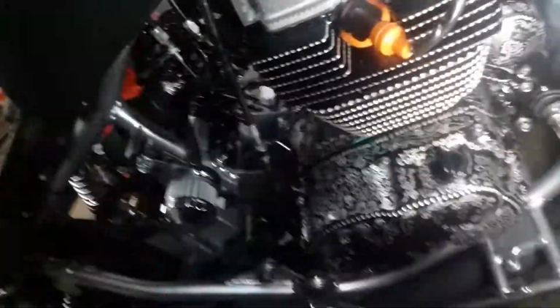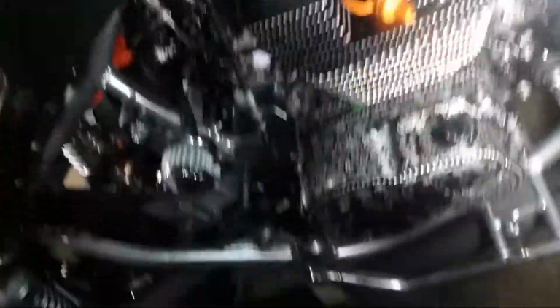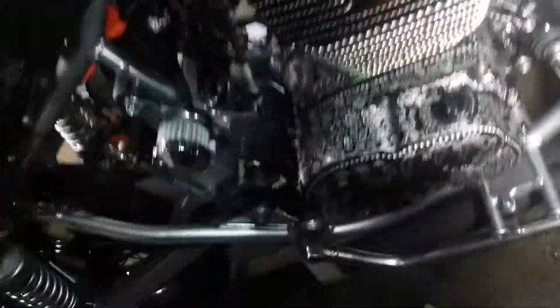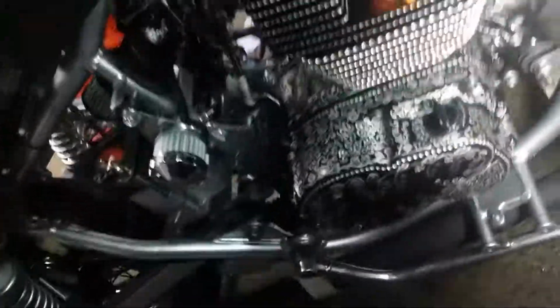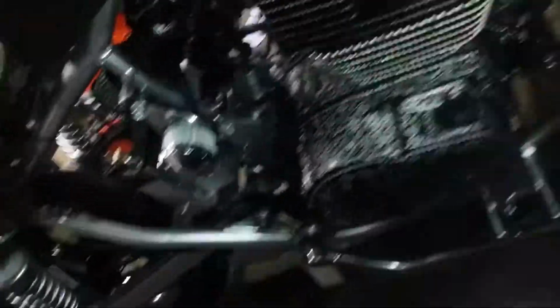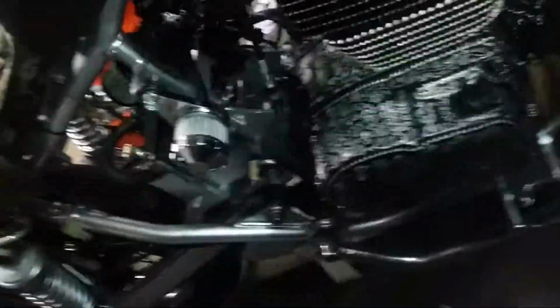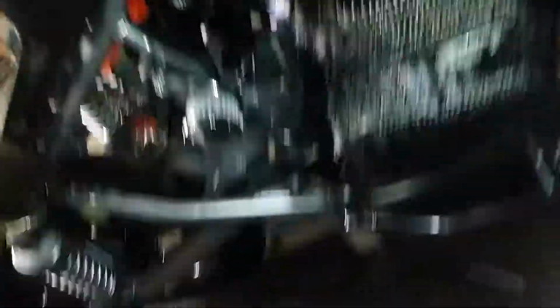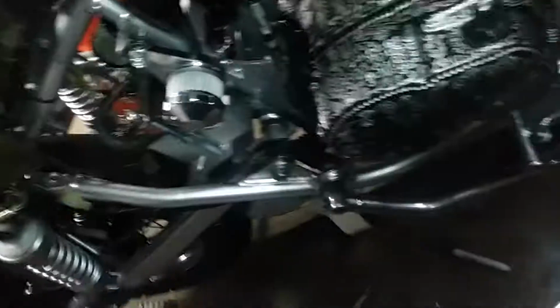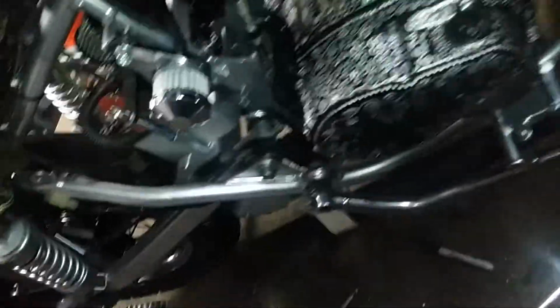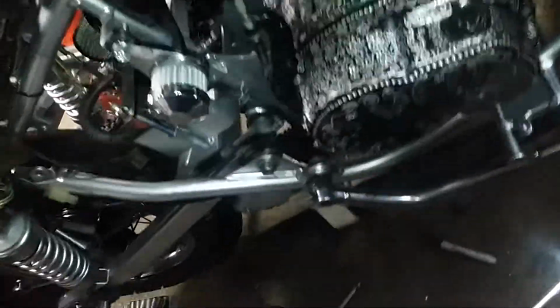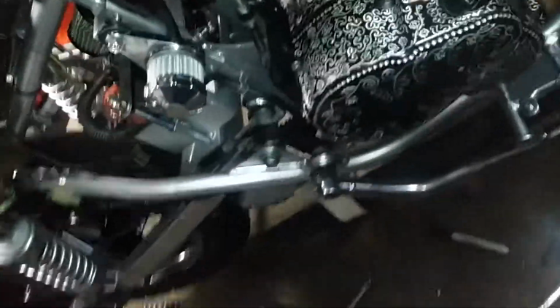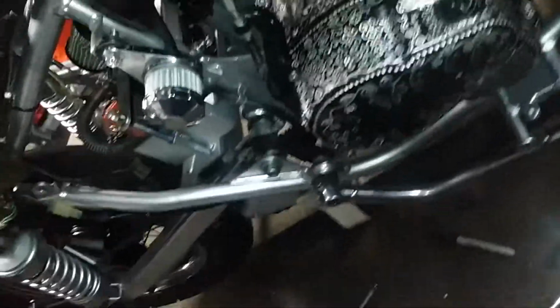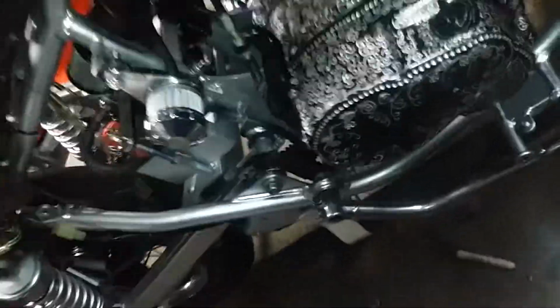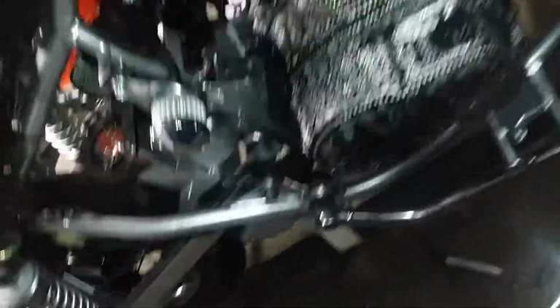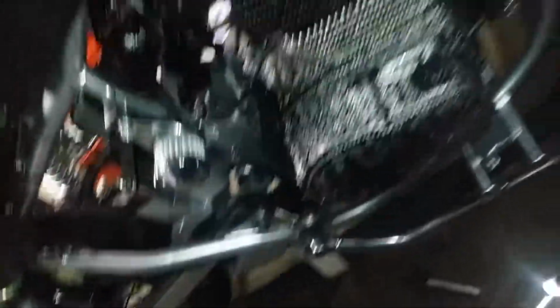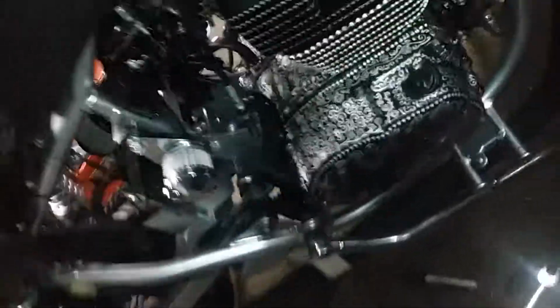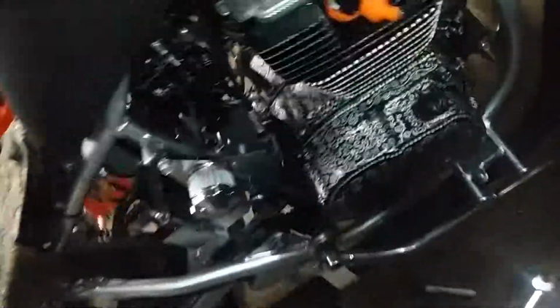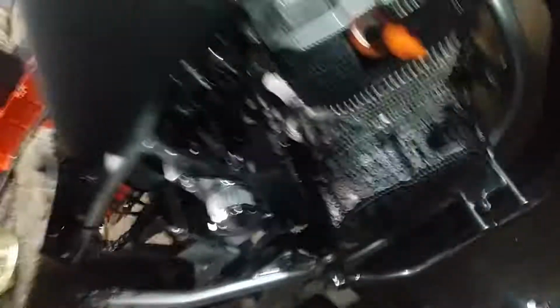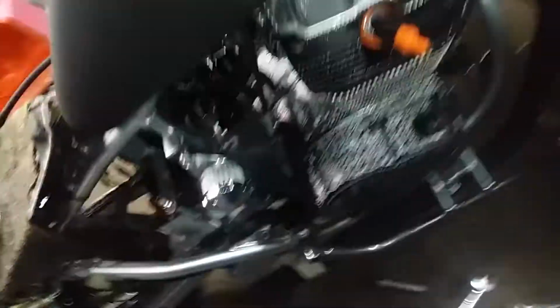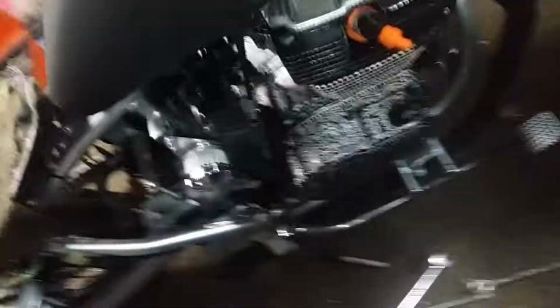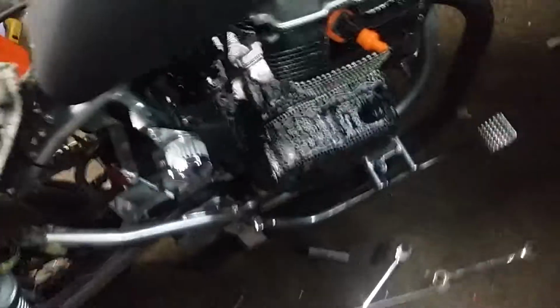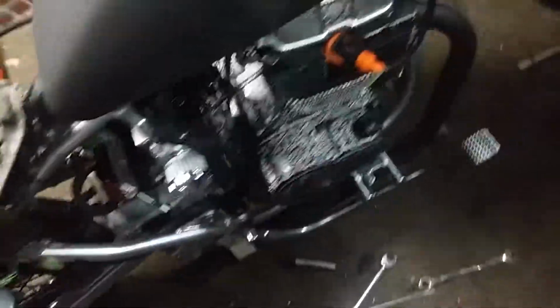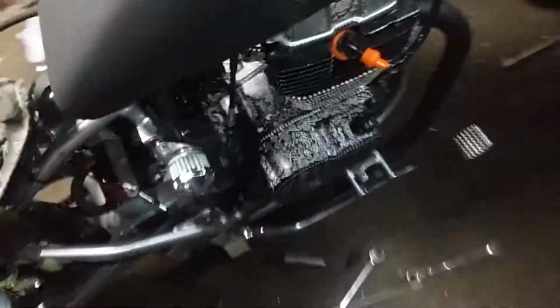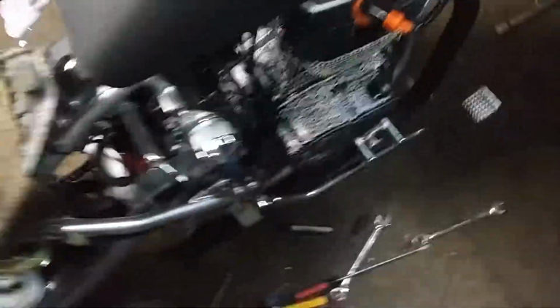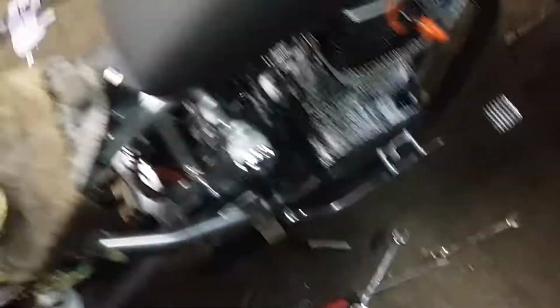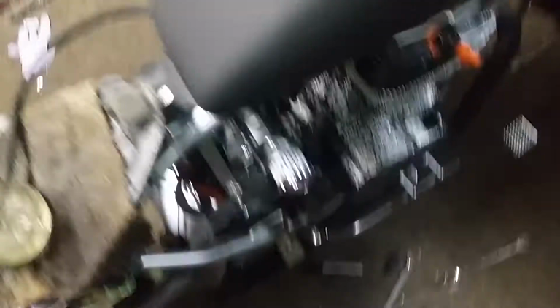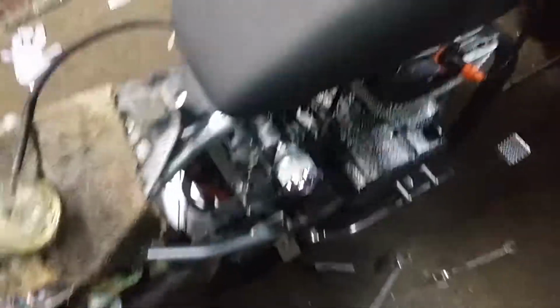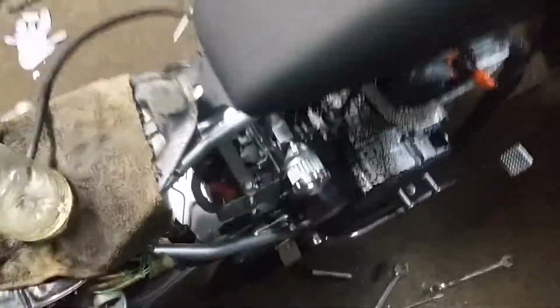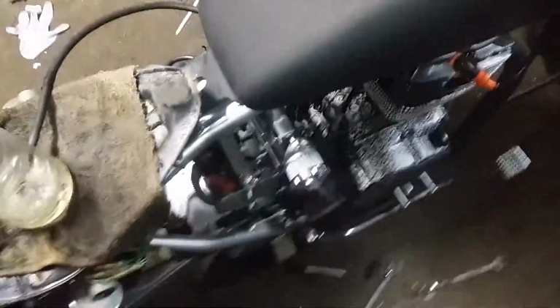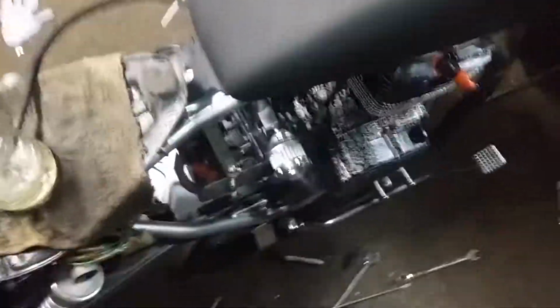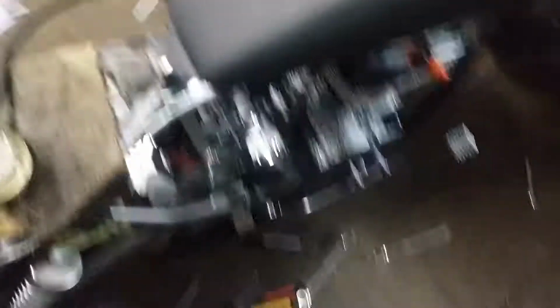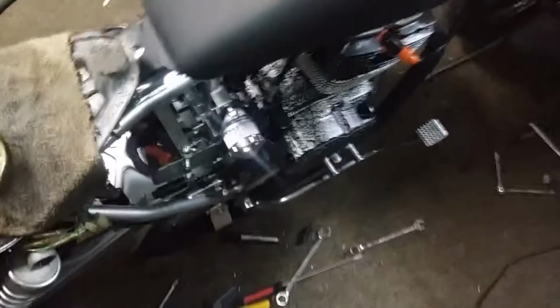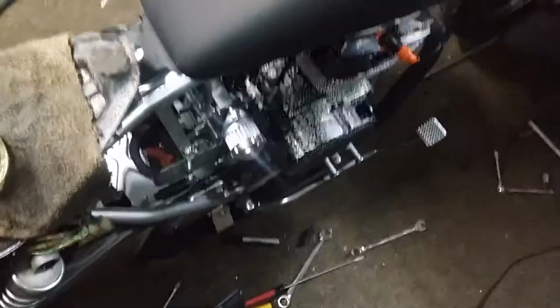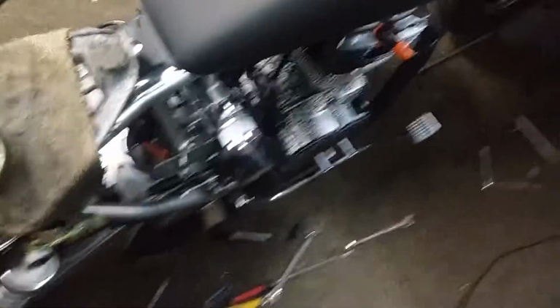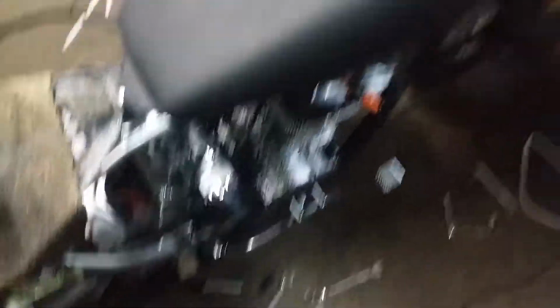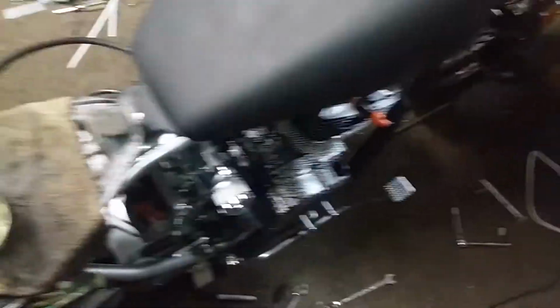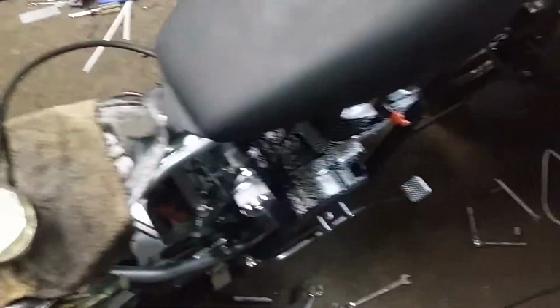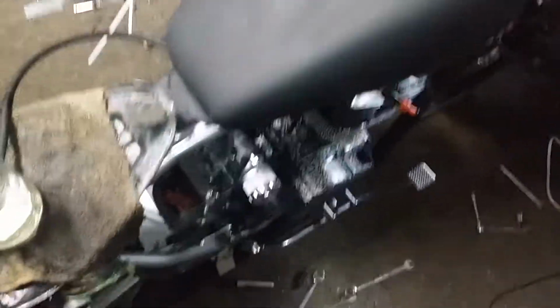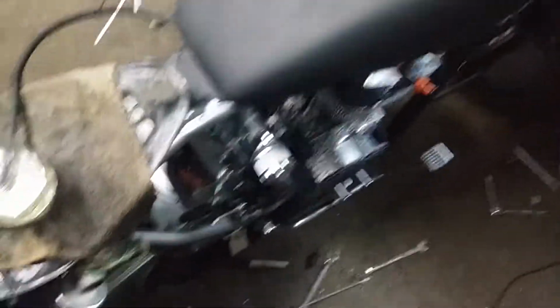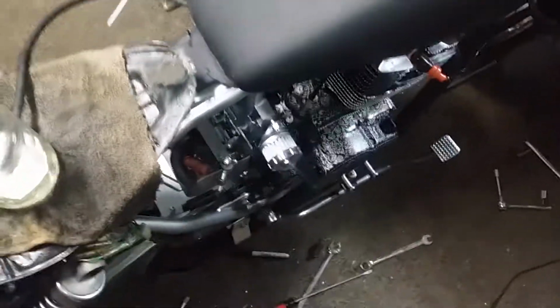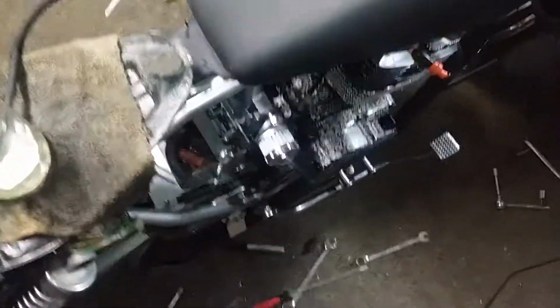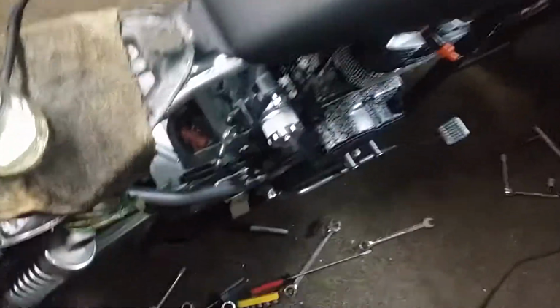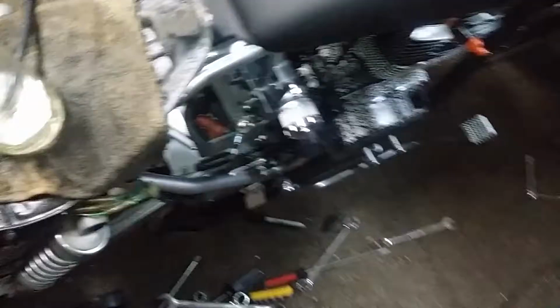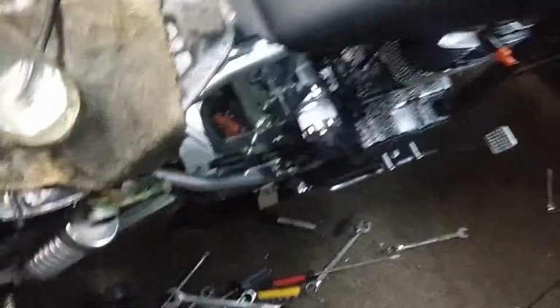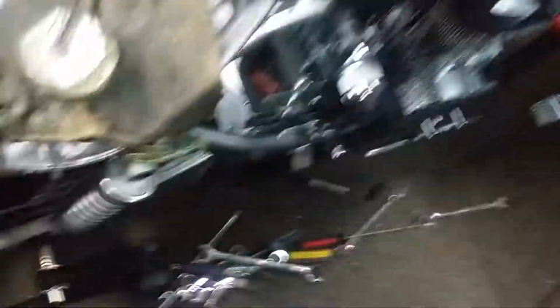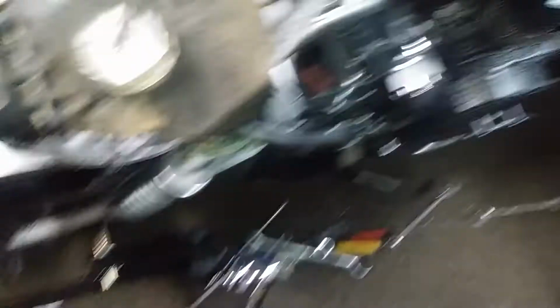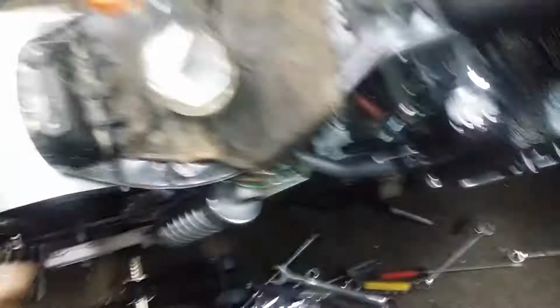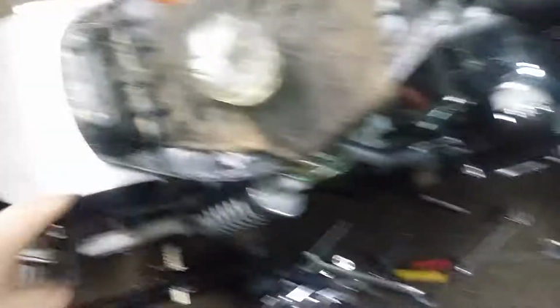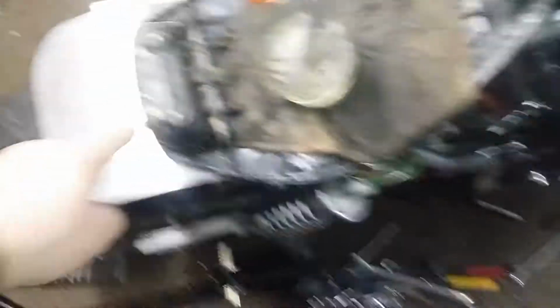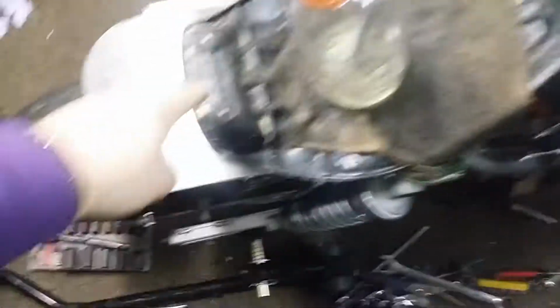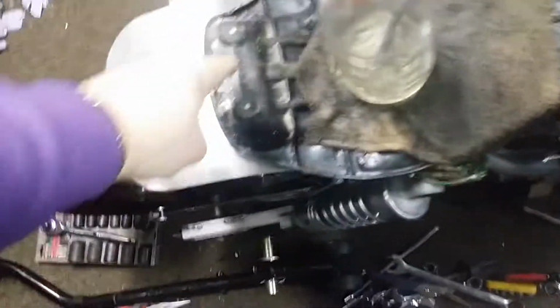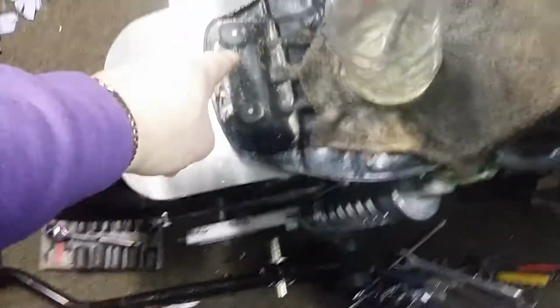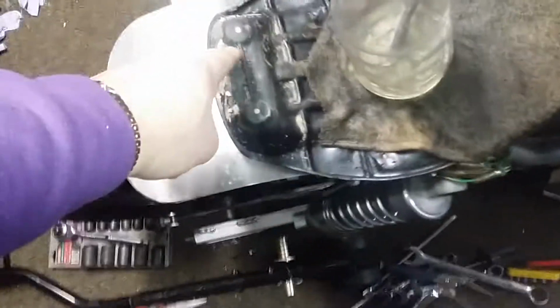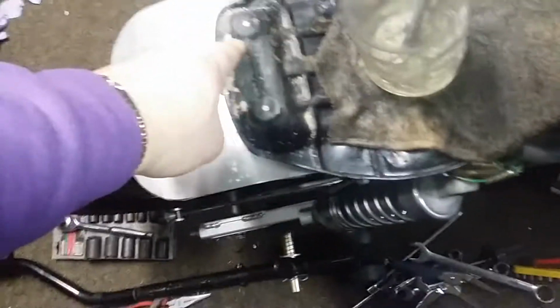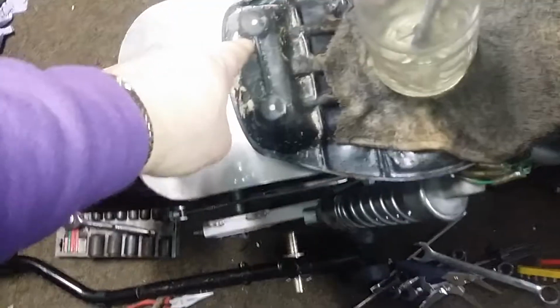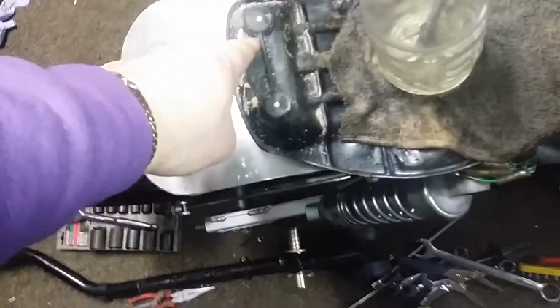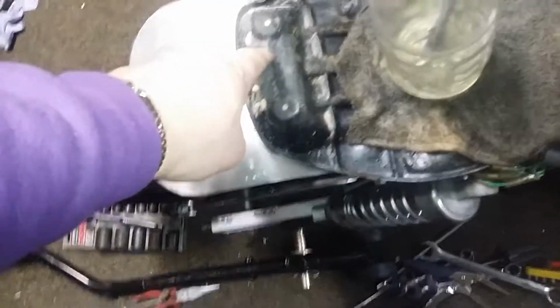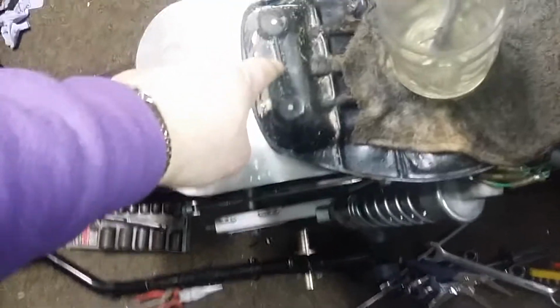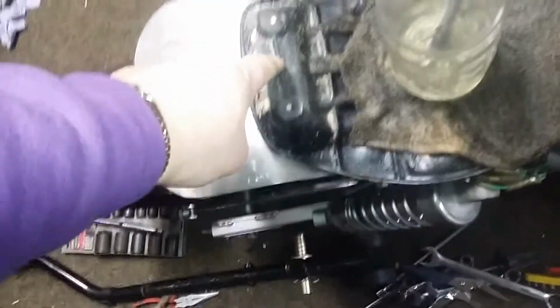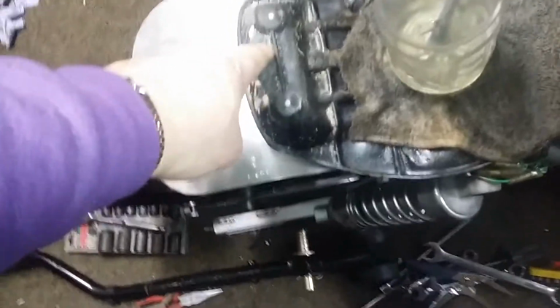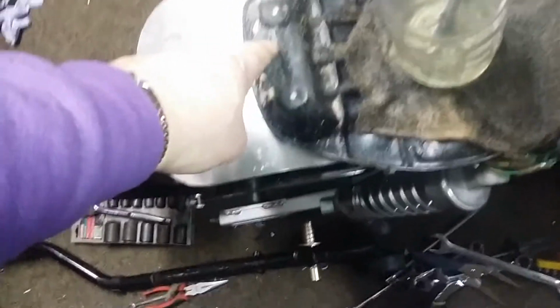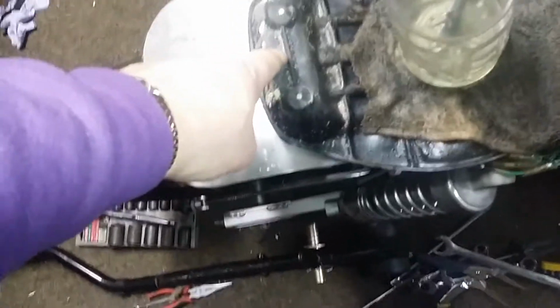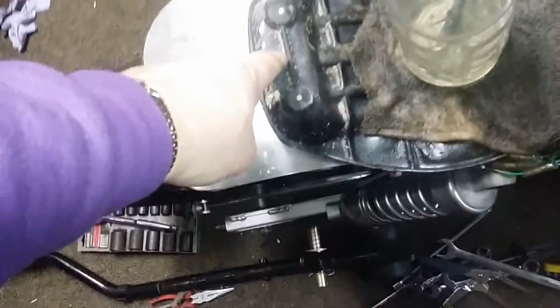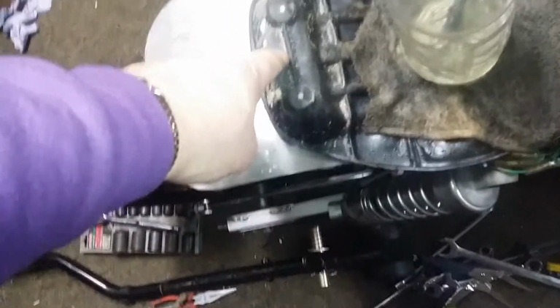Looks like I have no leaks. But this is going to be slick as hell.